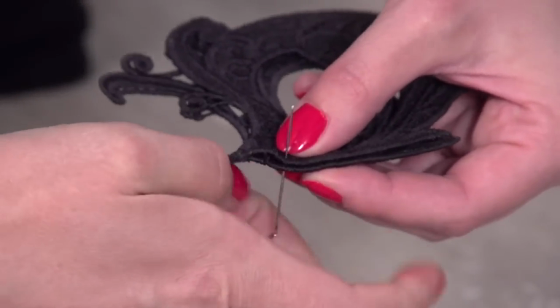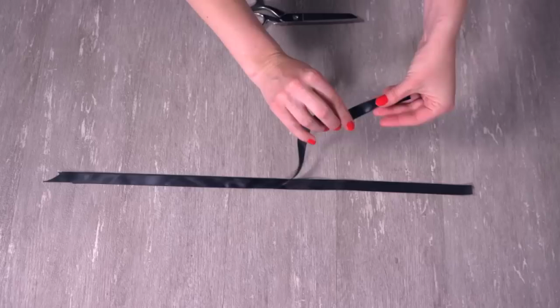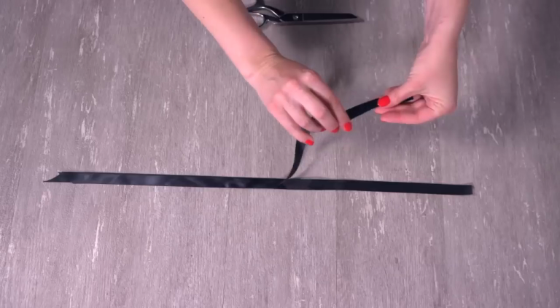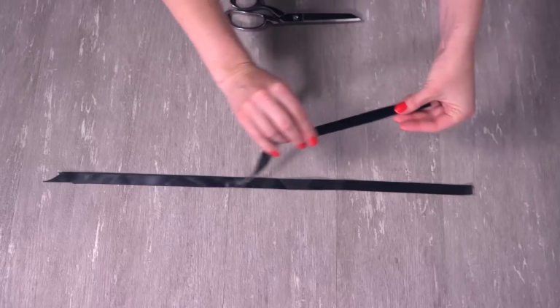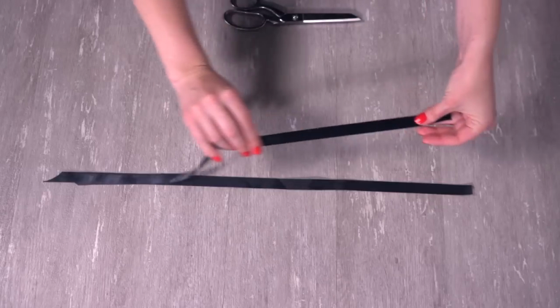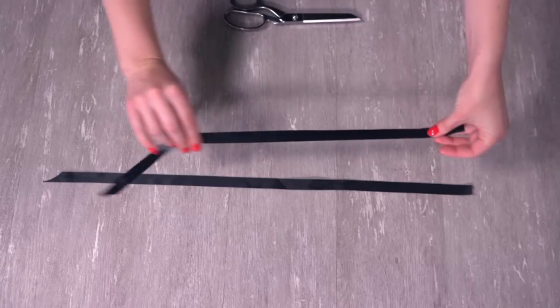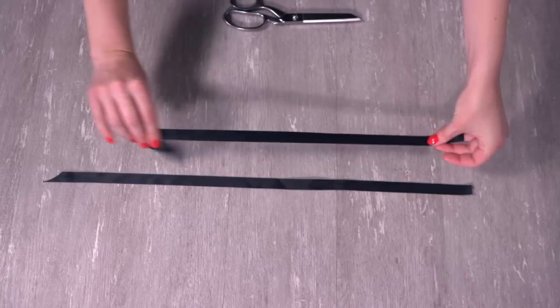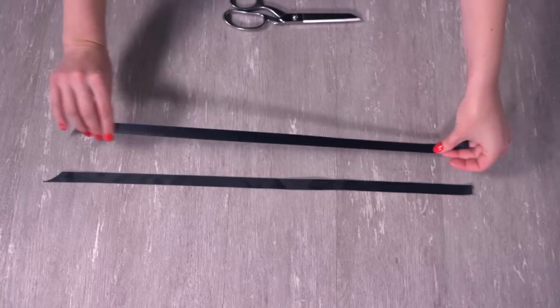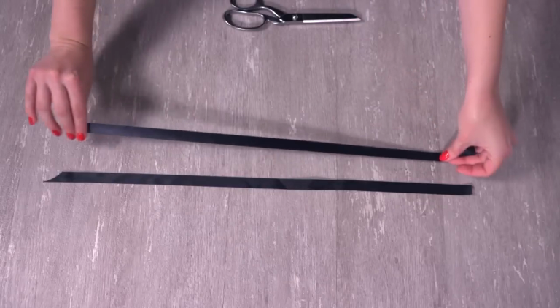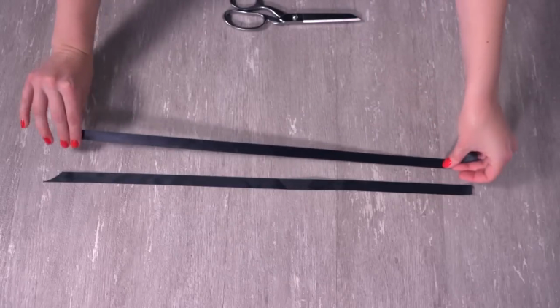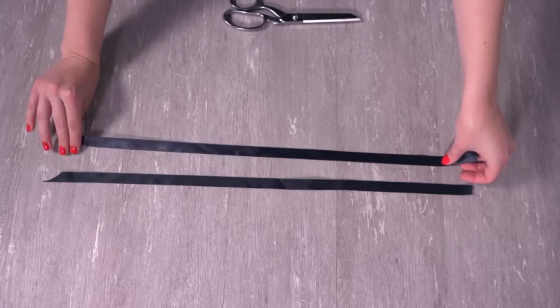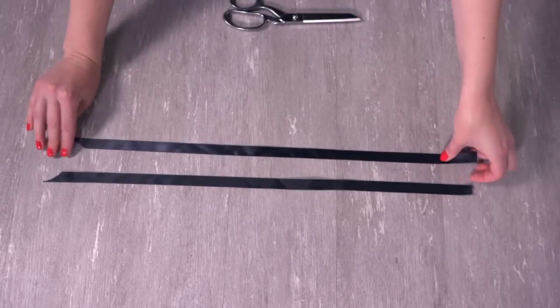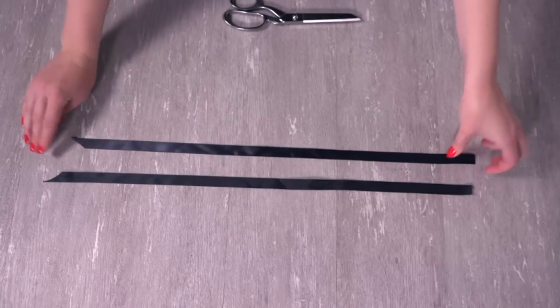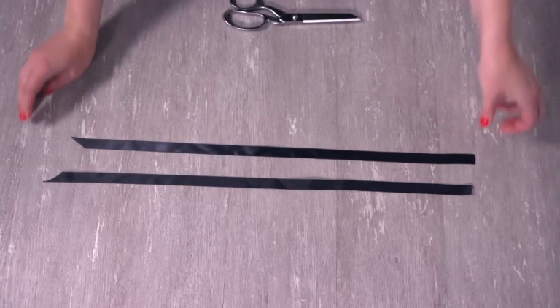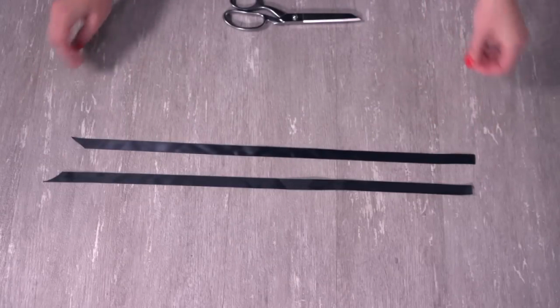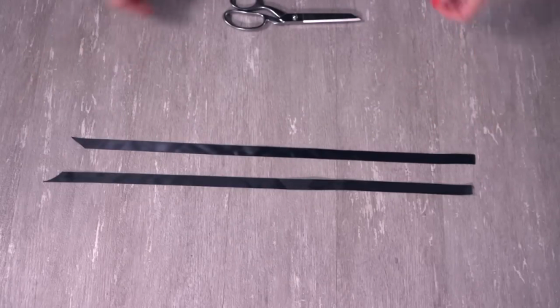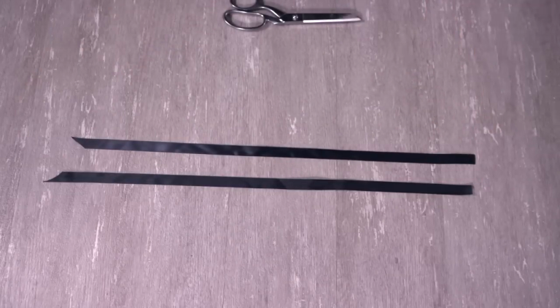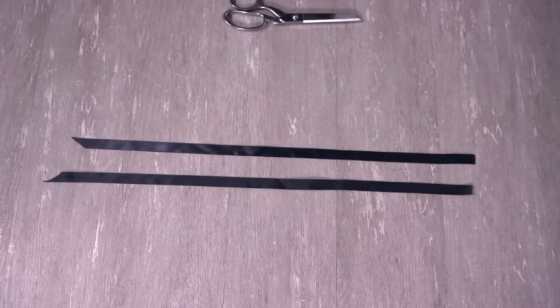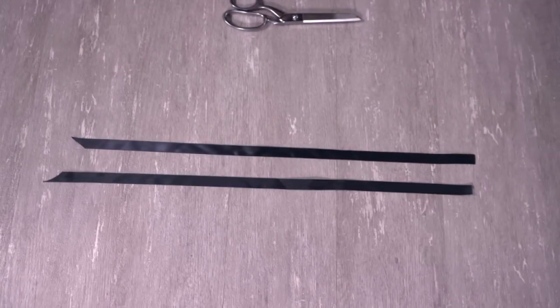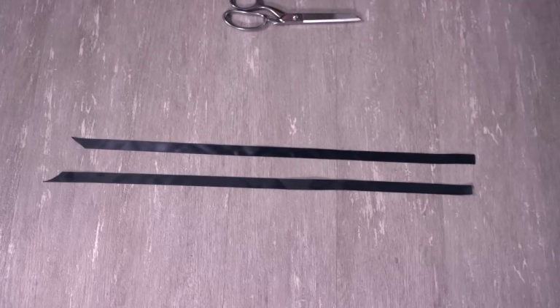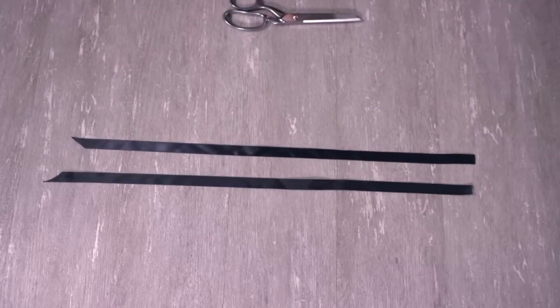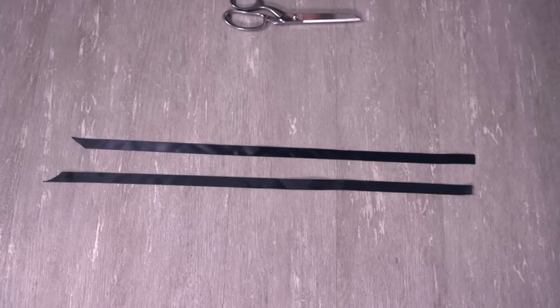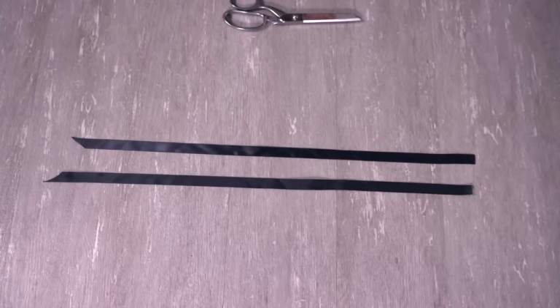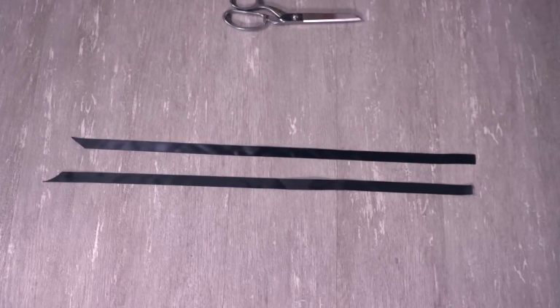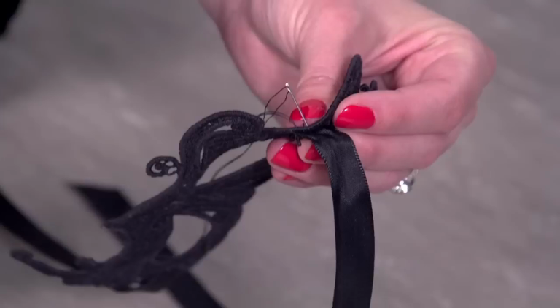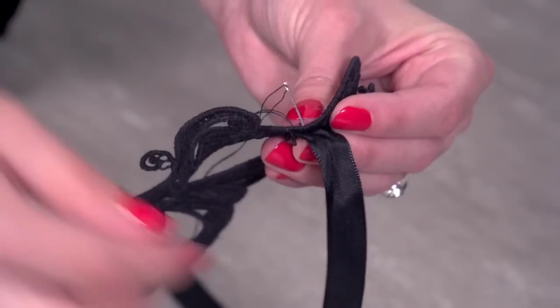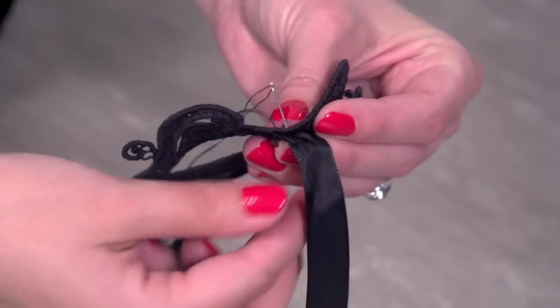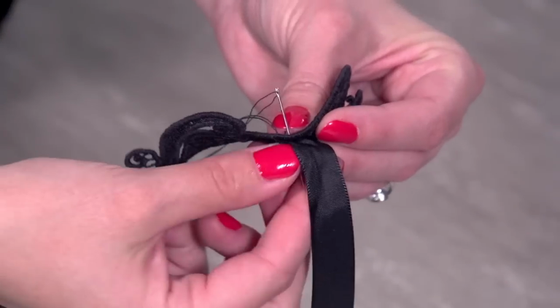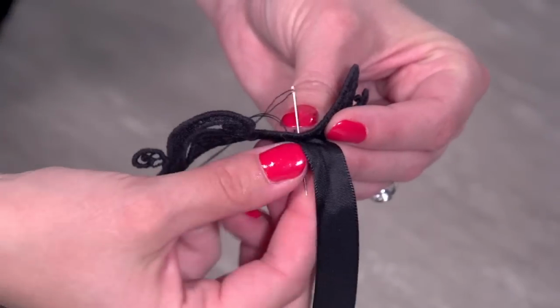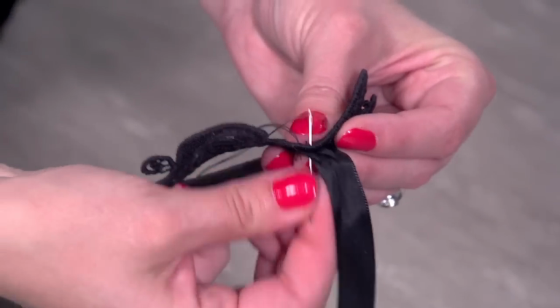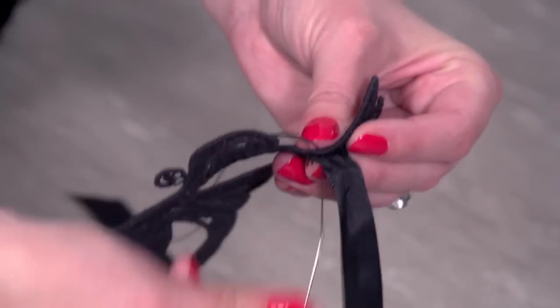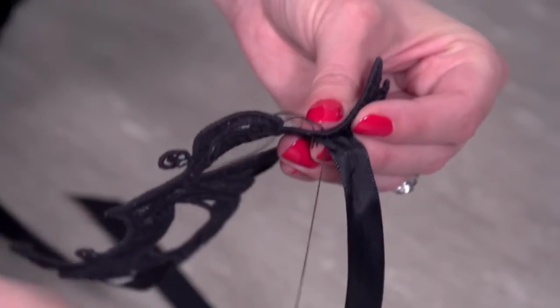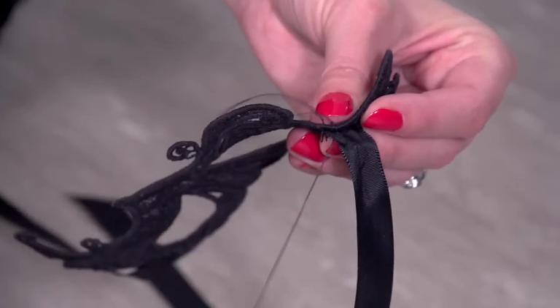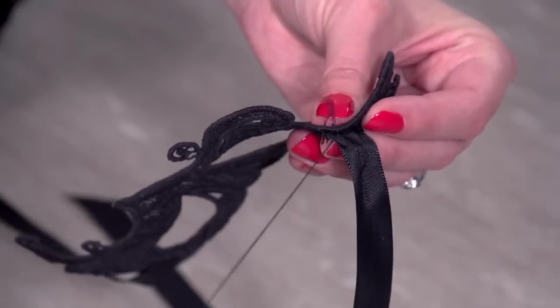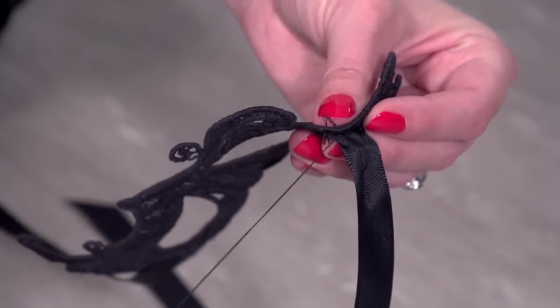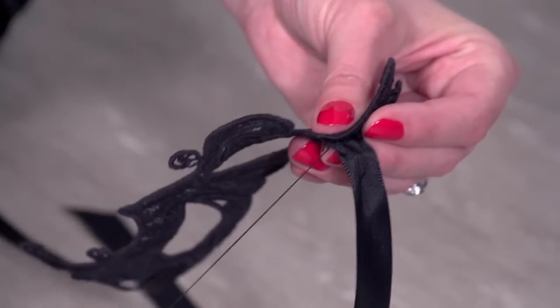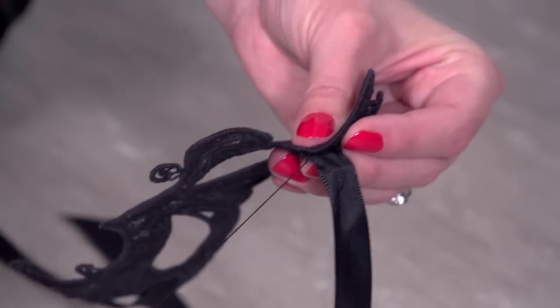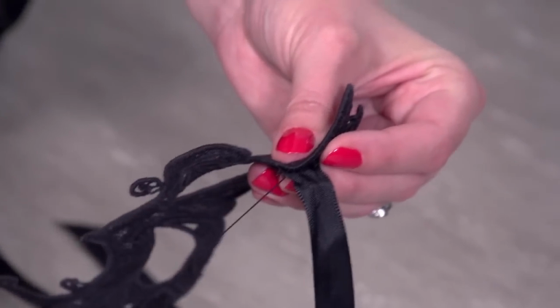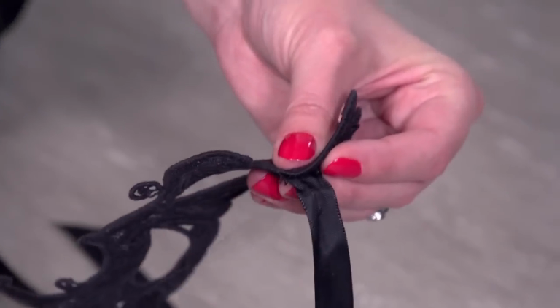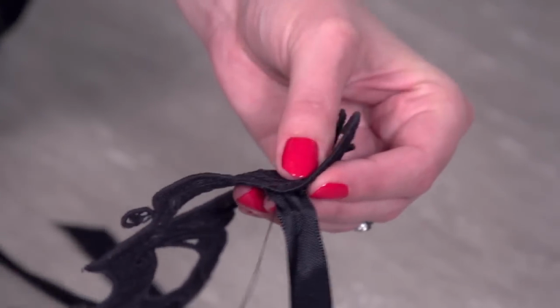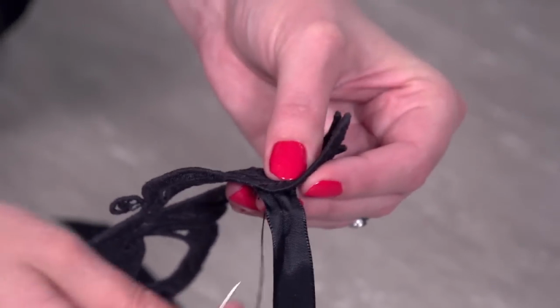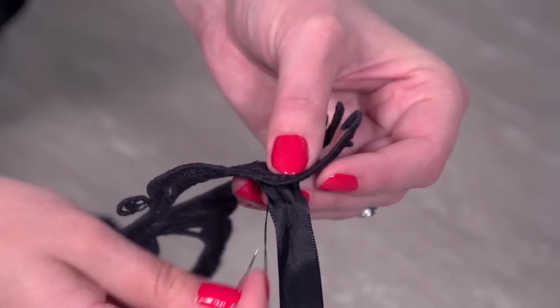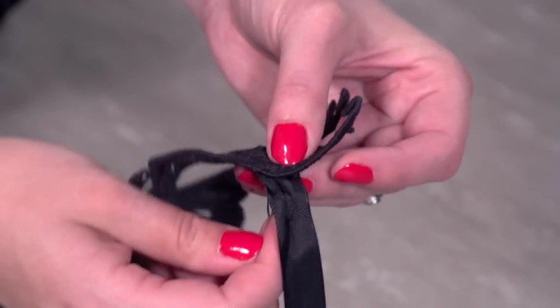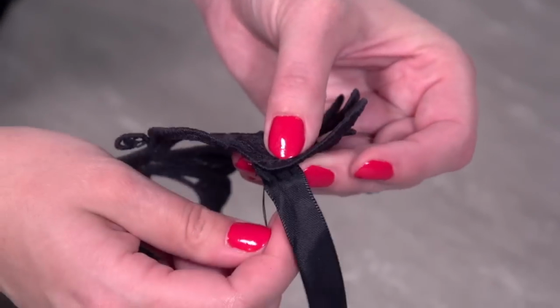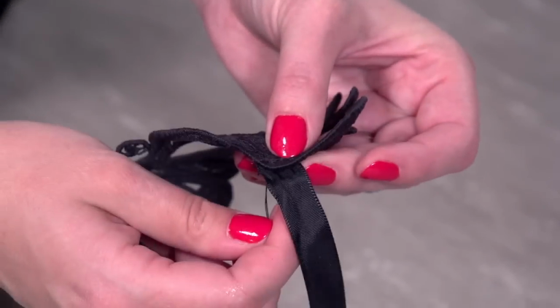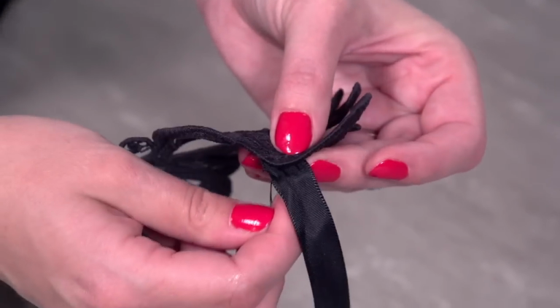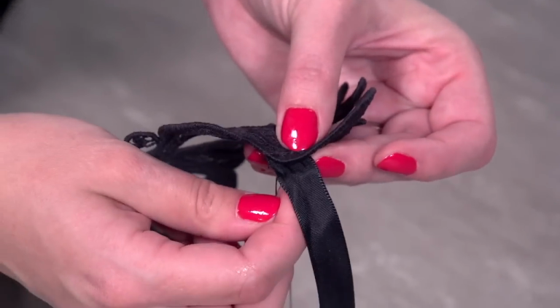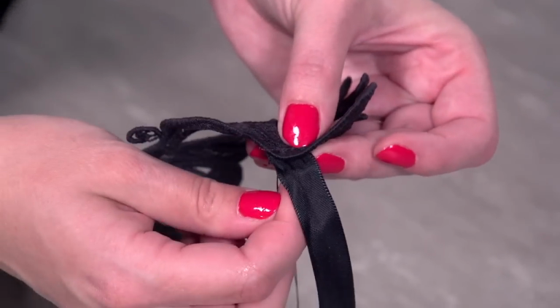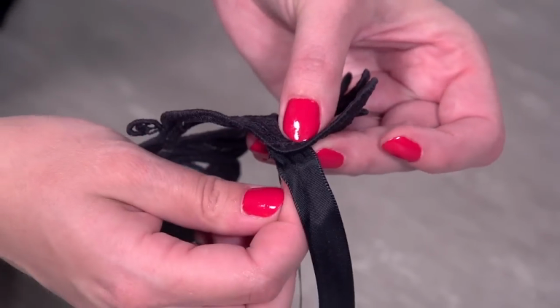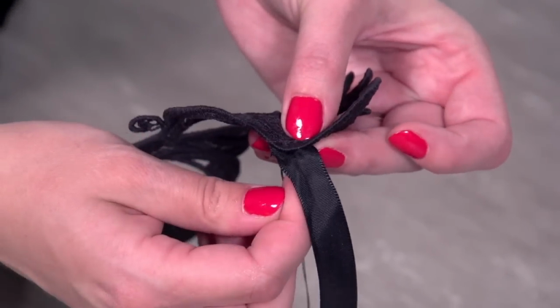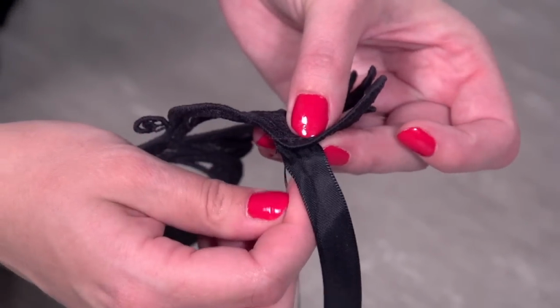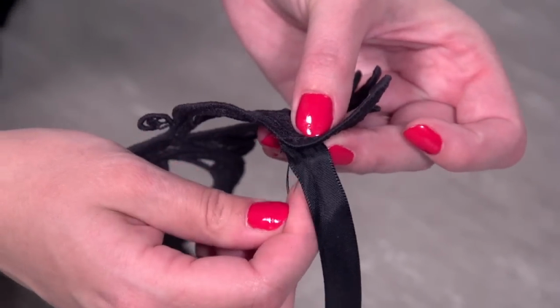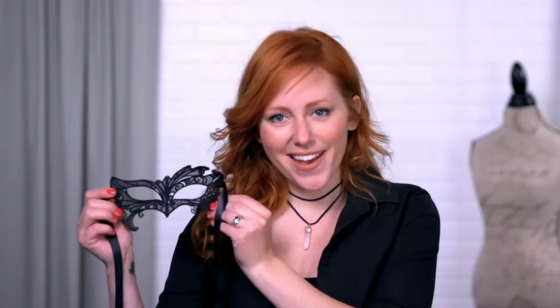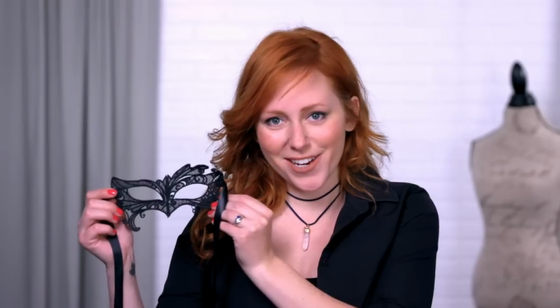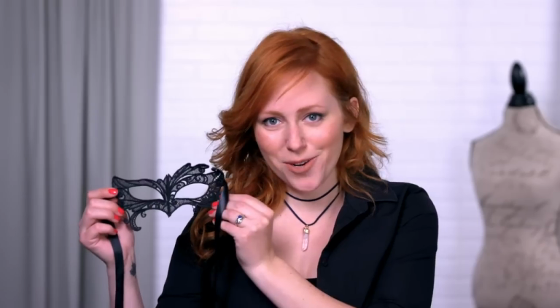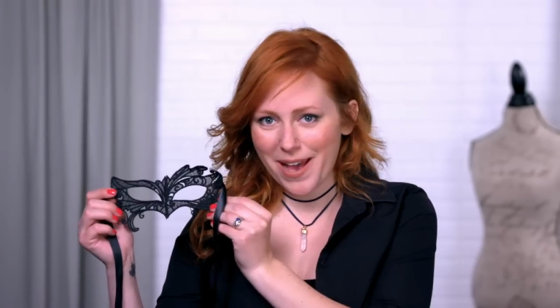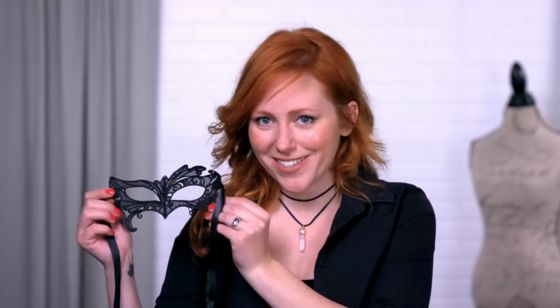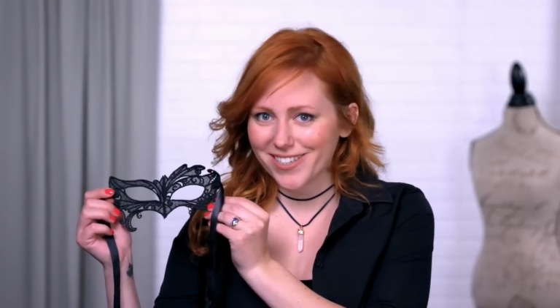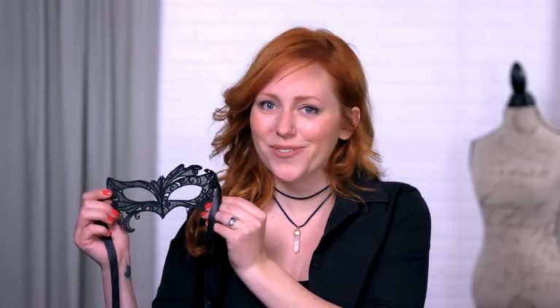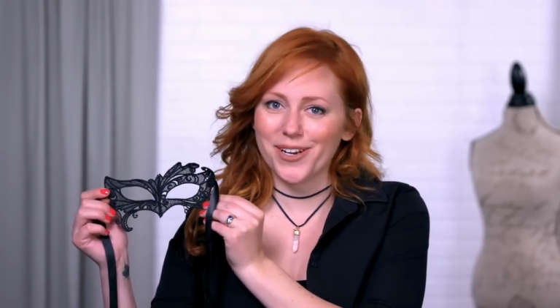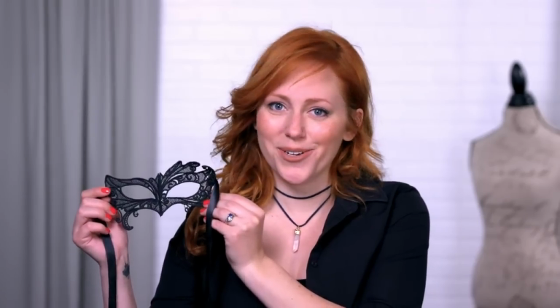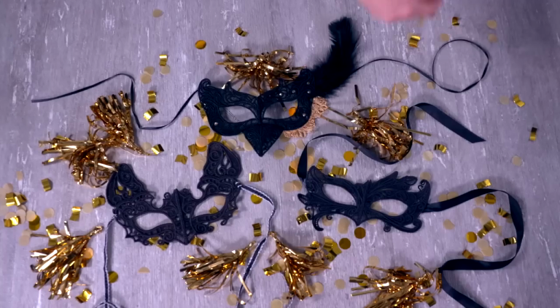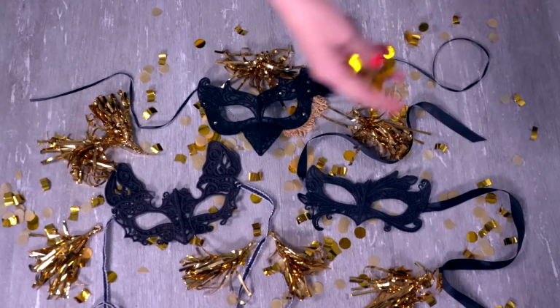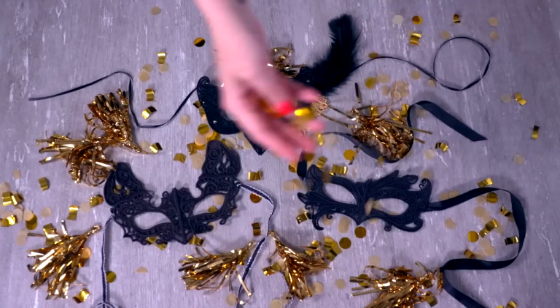For the ties, cut two lengths of ribbon about 16 inches long and sew the ends of the ribbon in place along the side edges of the mask. And your mask is ready to wear.